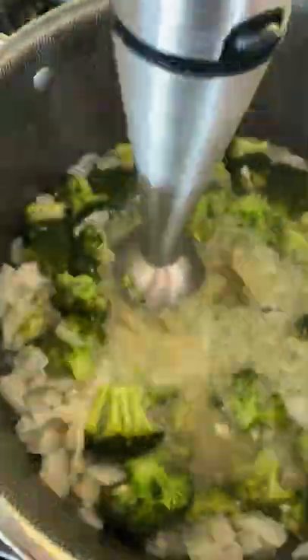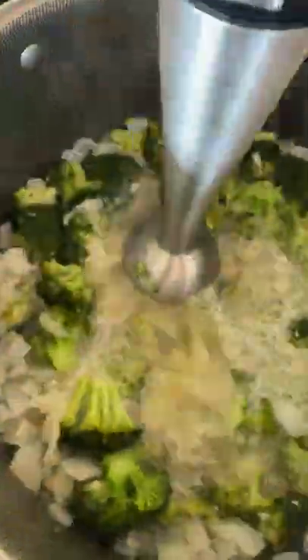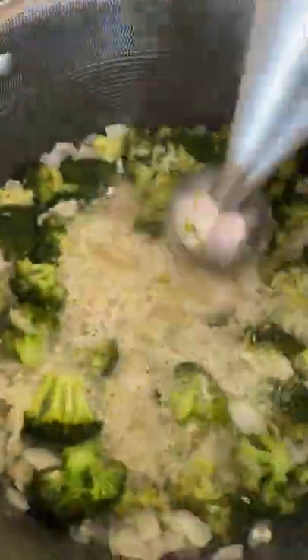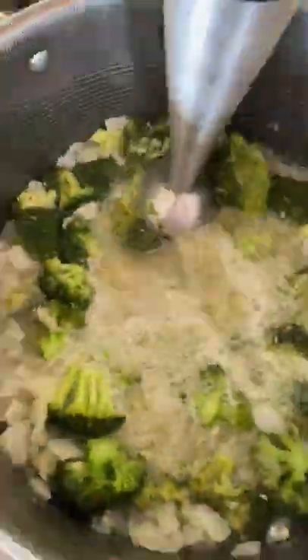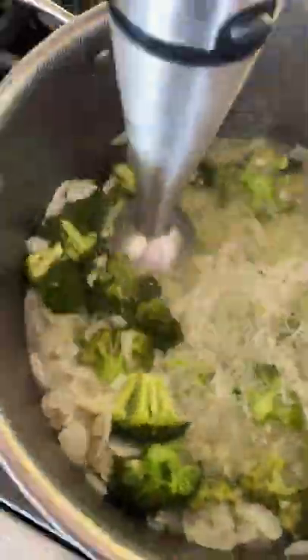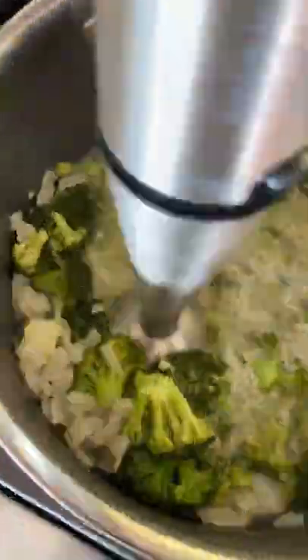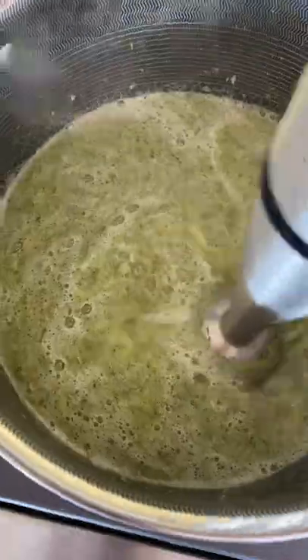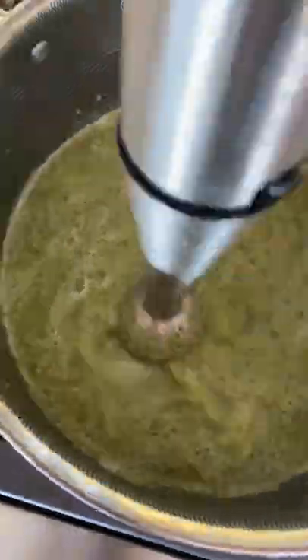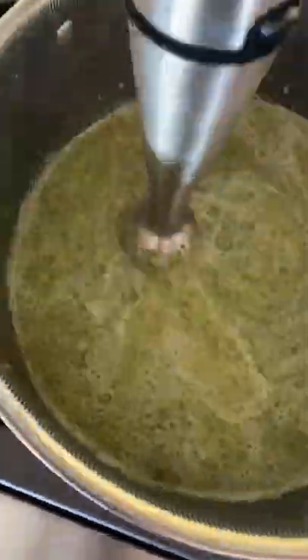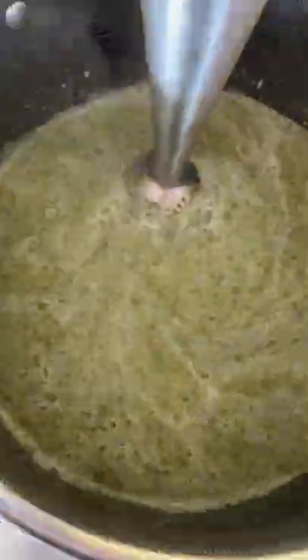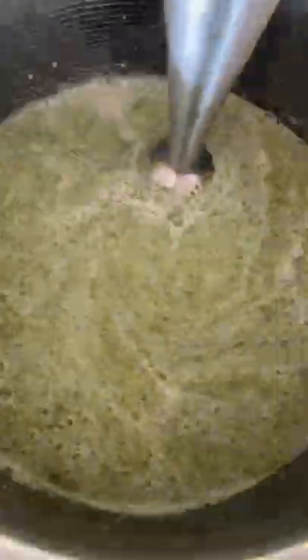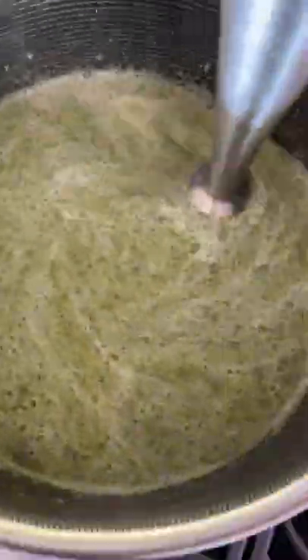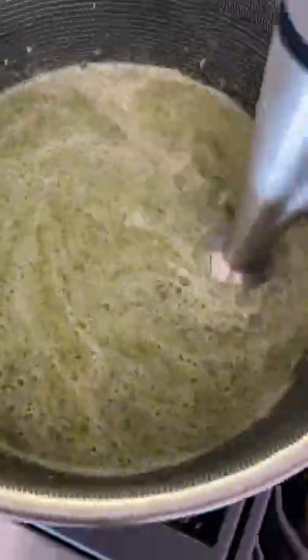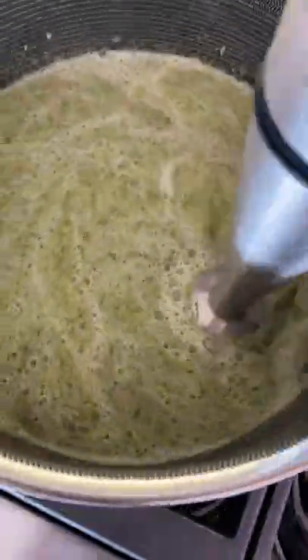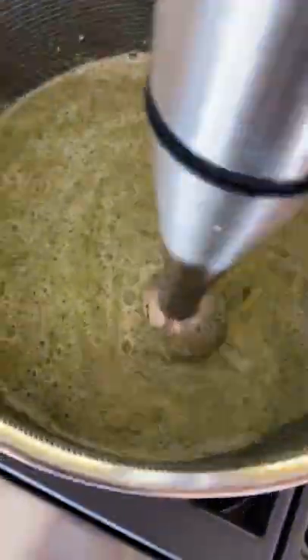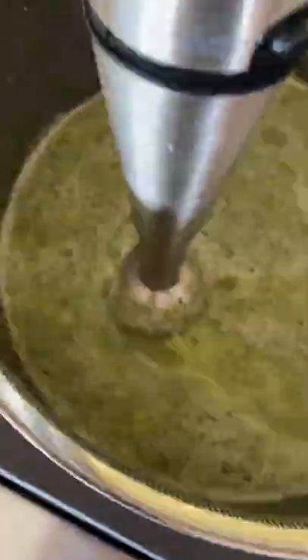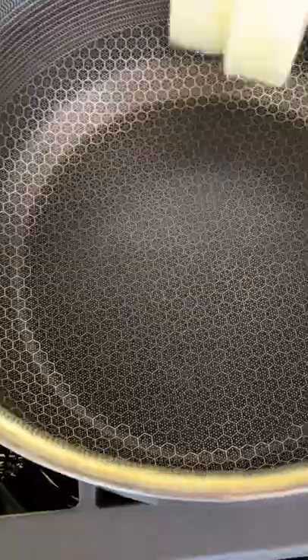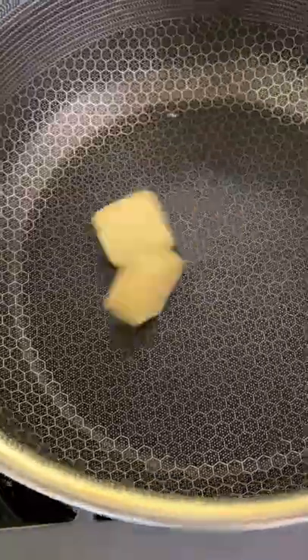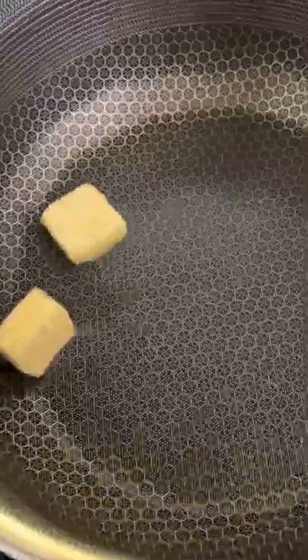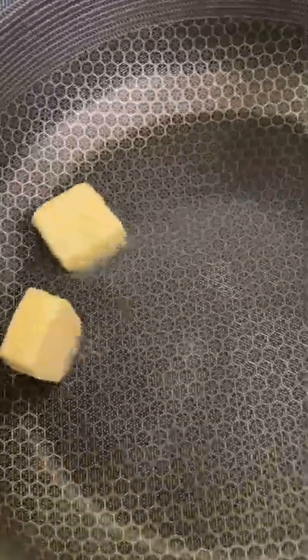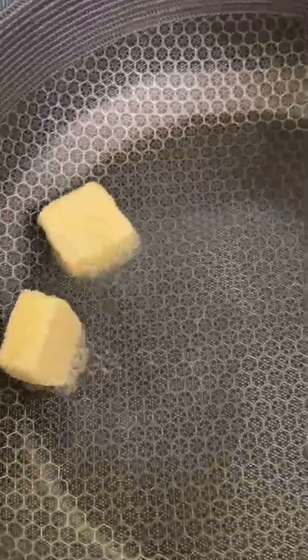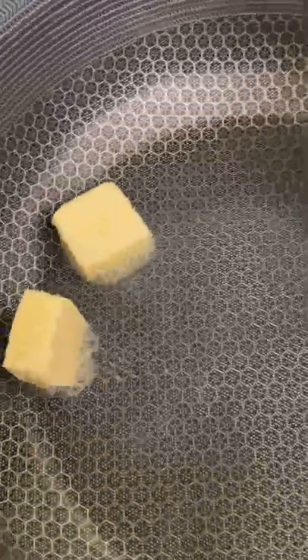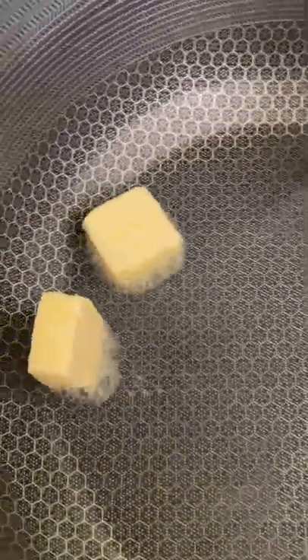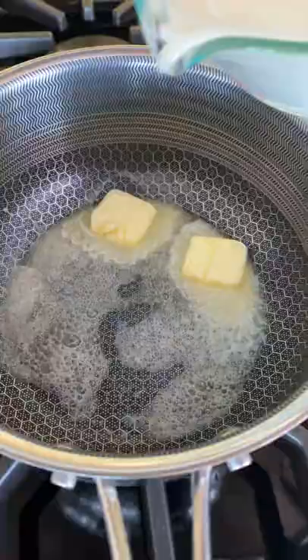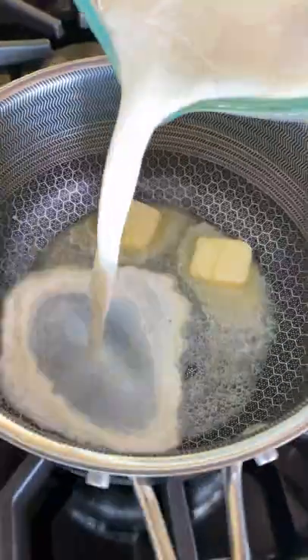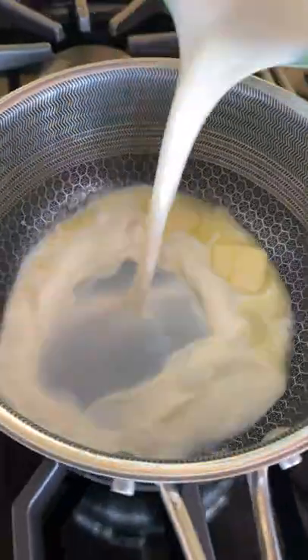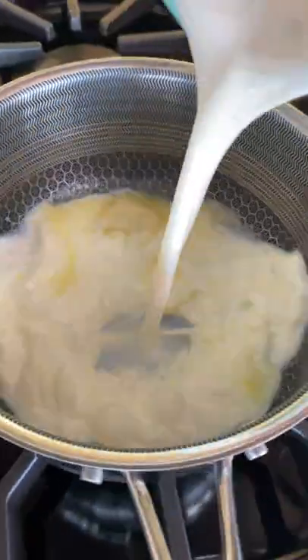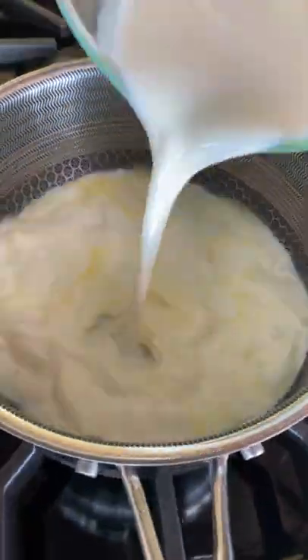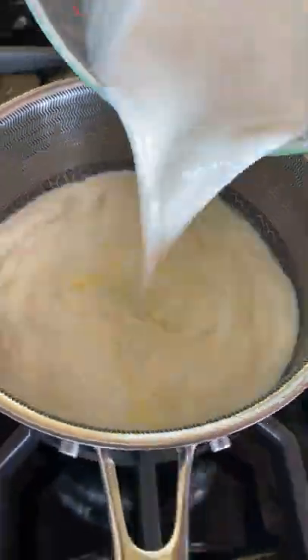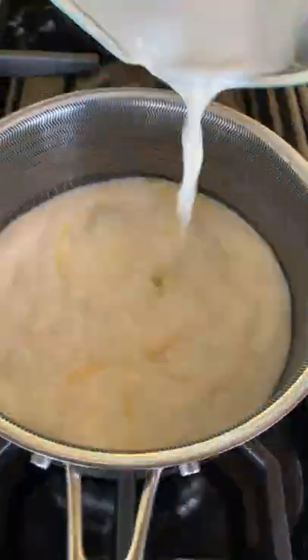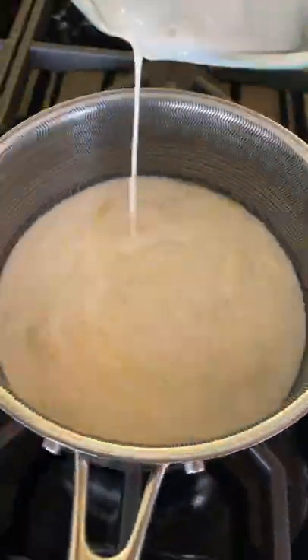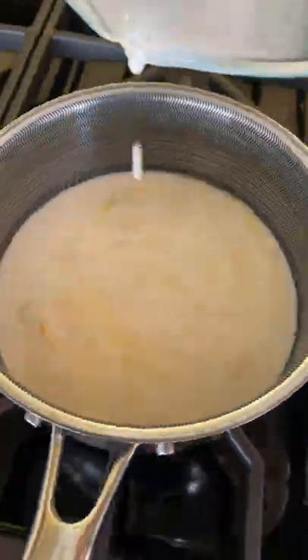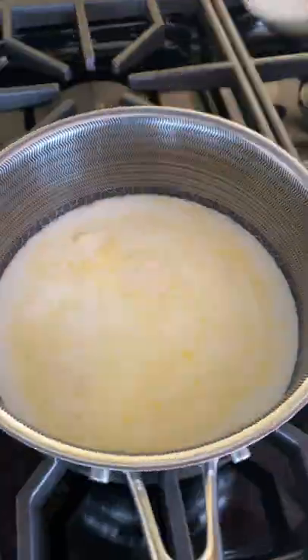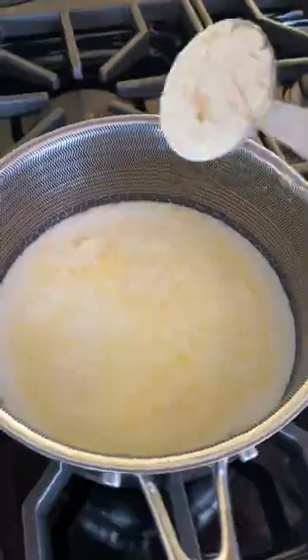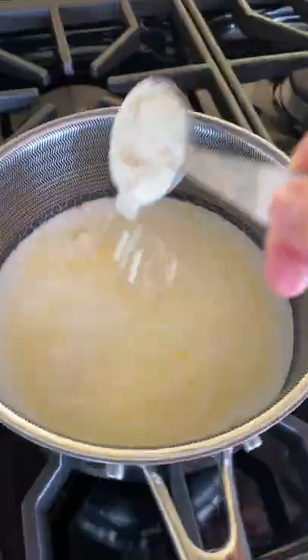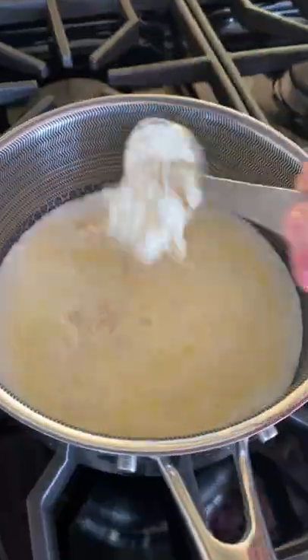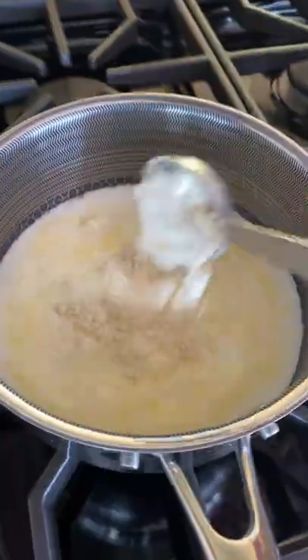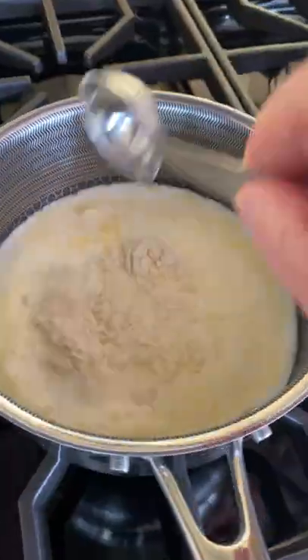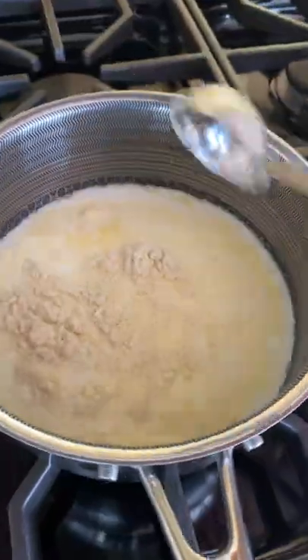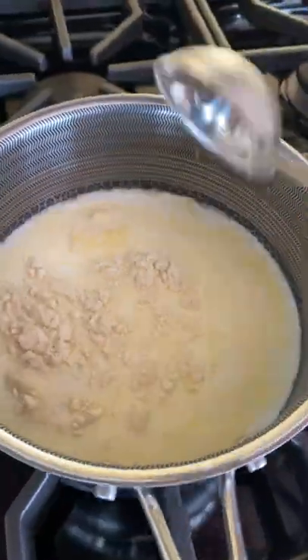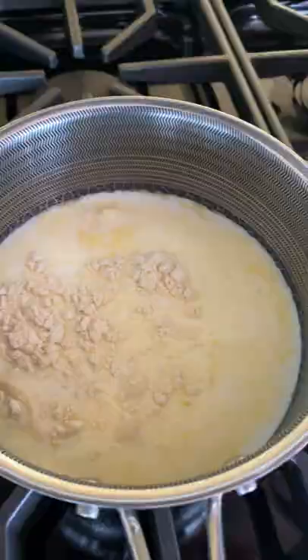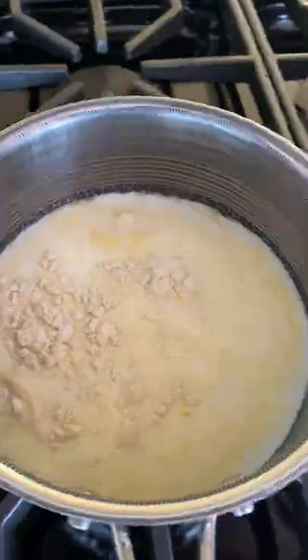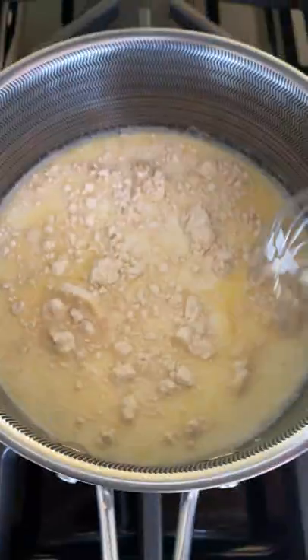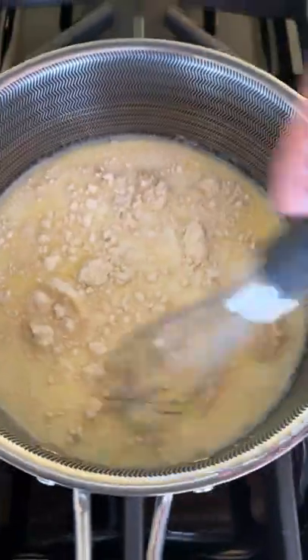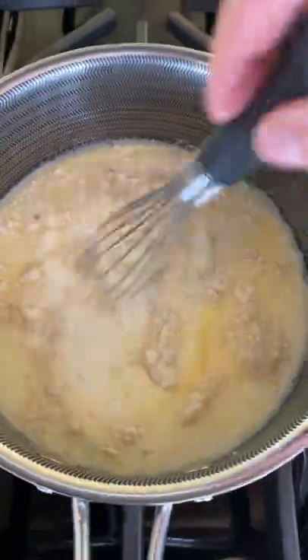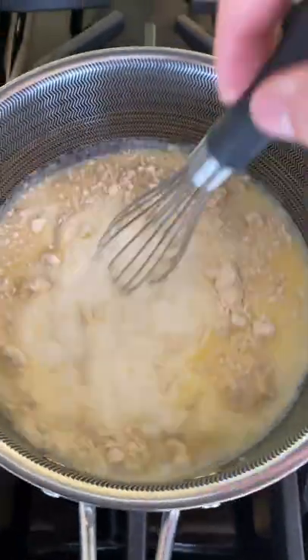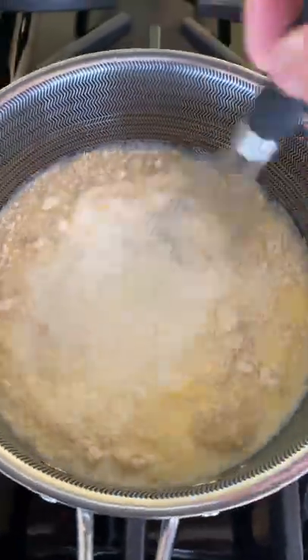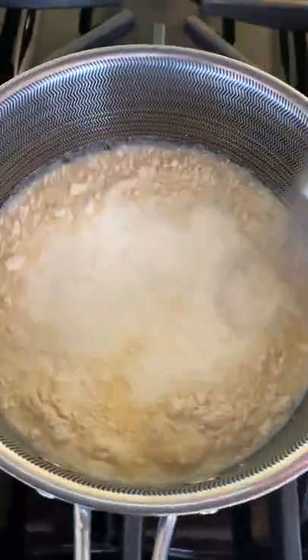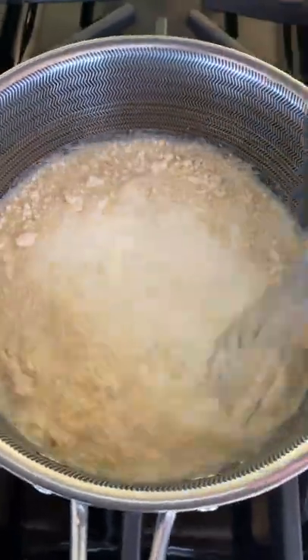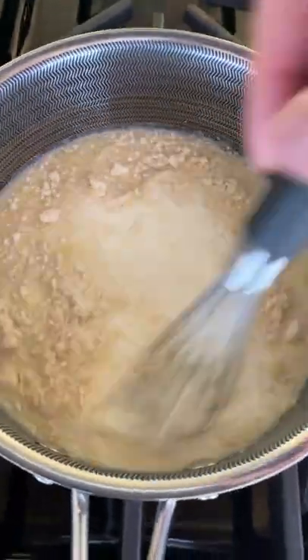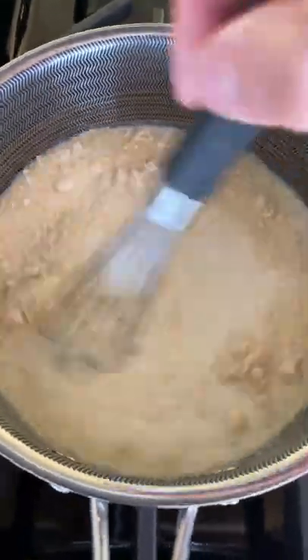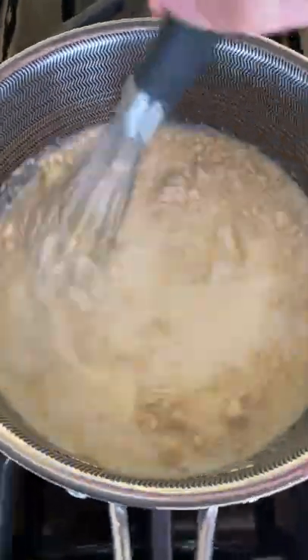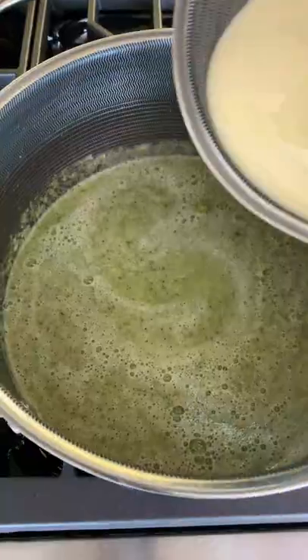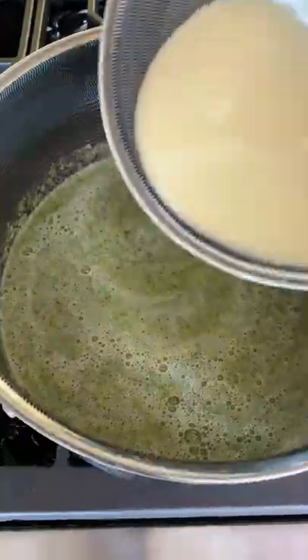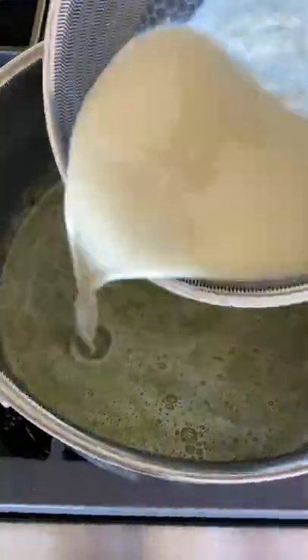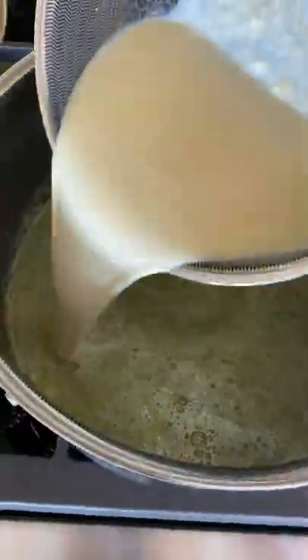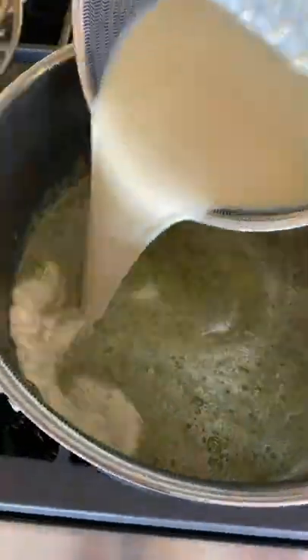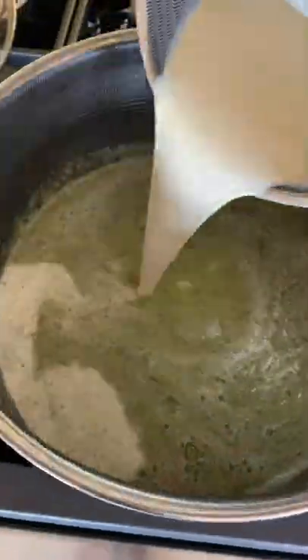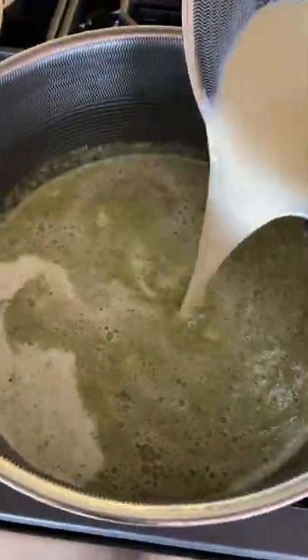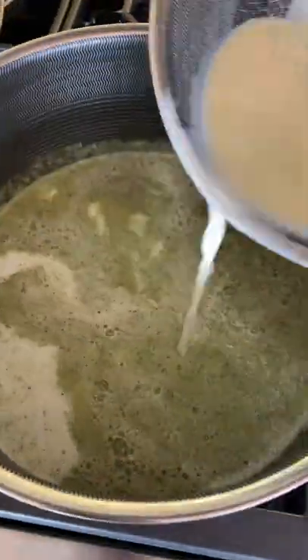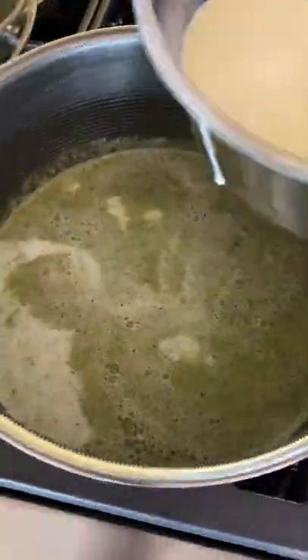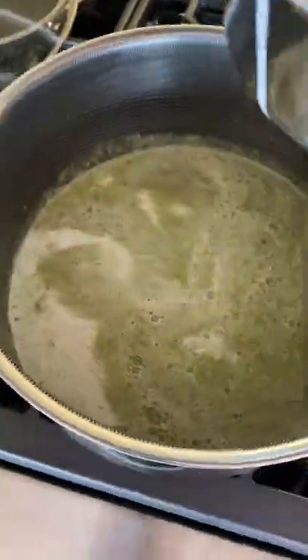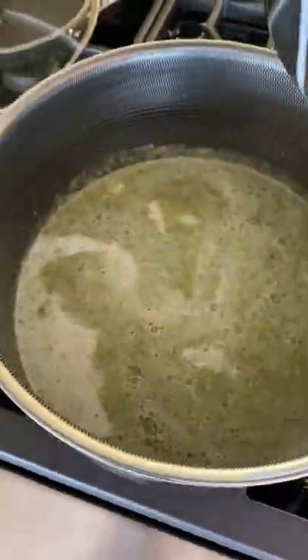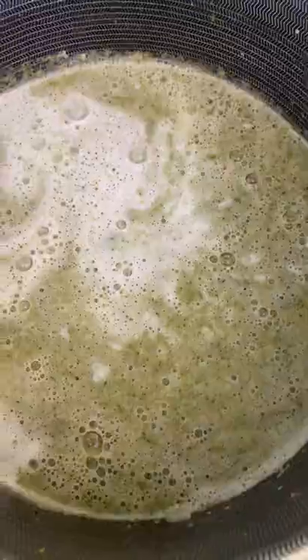Let that simmer for 10 minutes, then either use a regular blender or immersion blender and blend until smooth. Now we are going to add the cream.